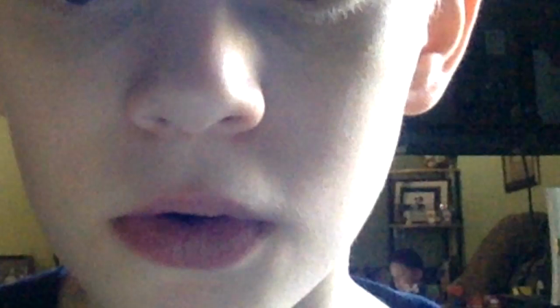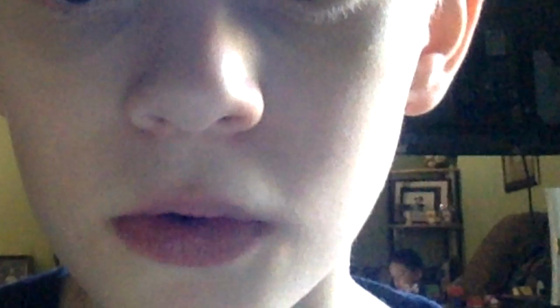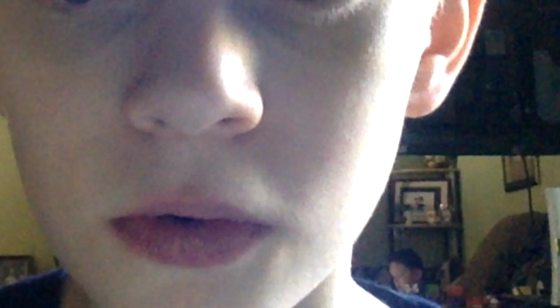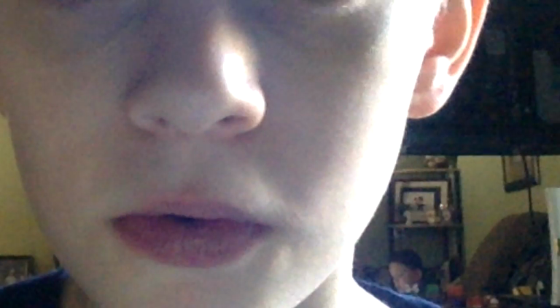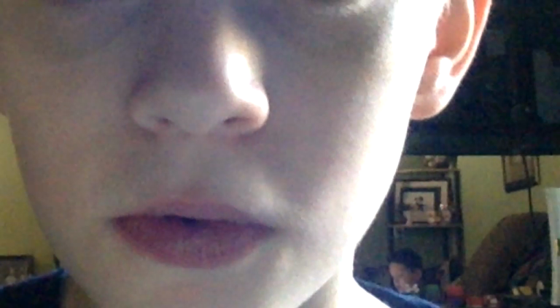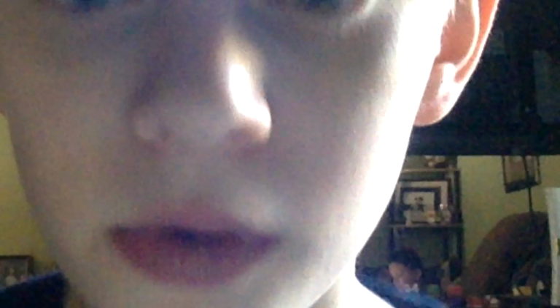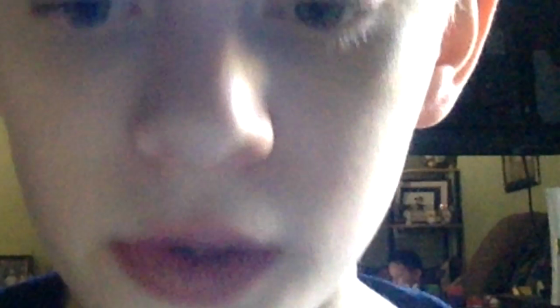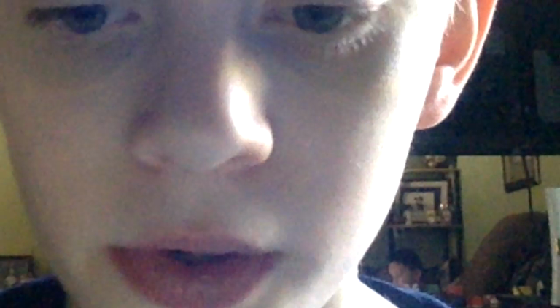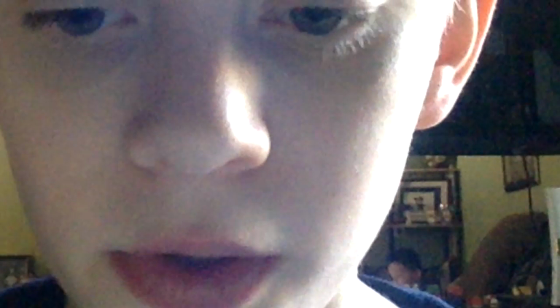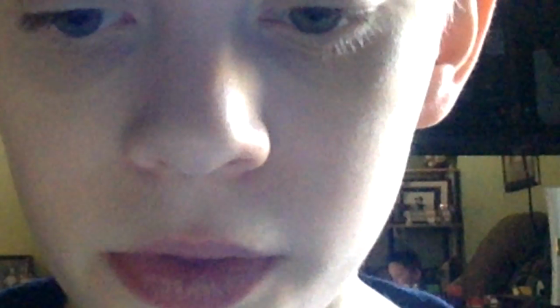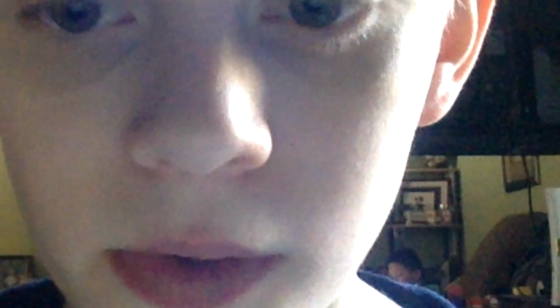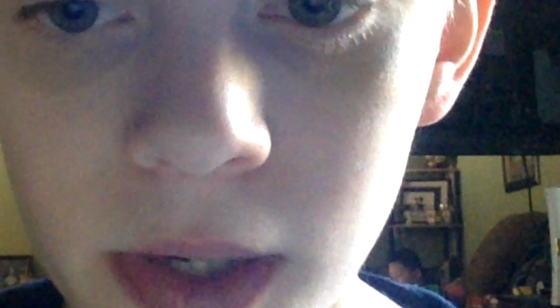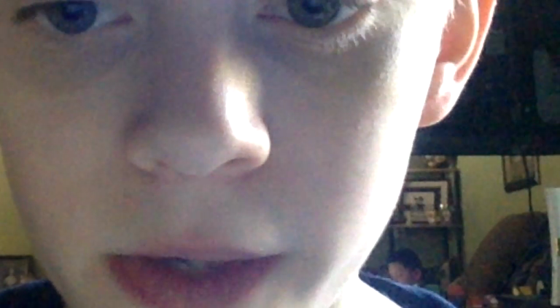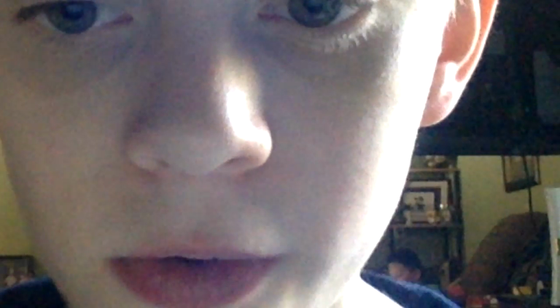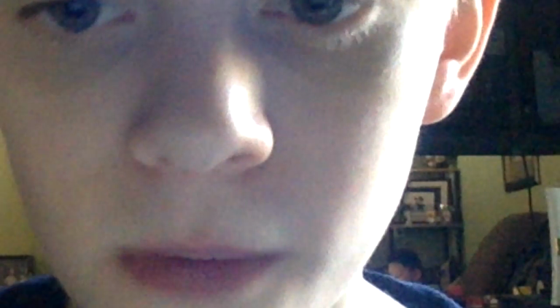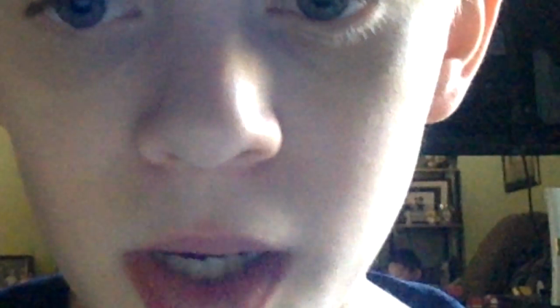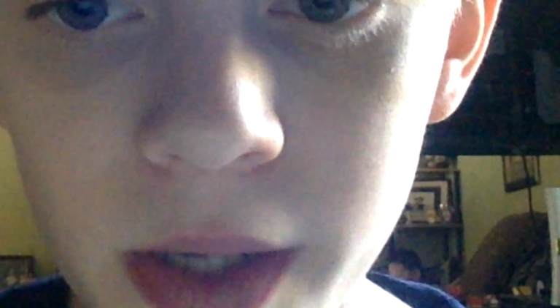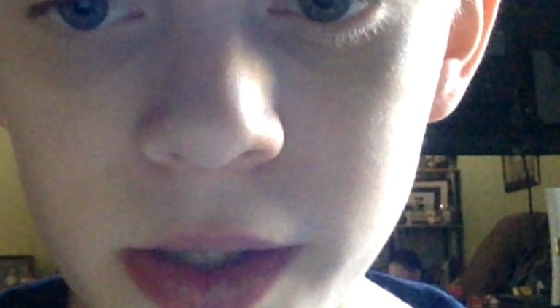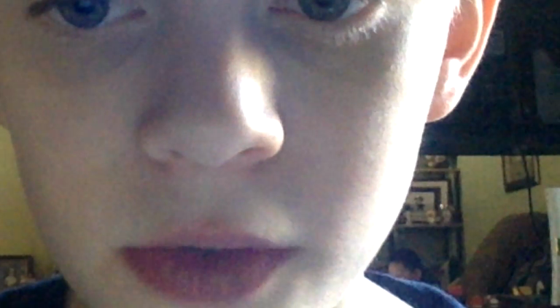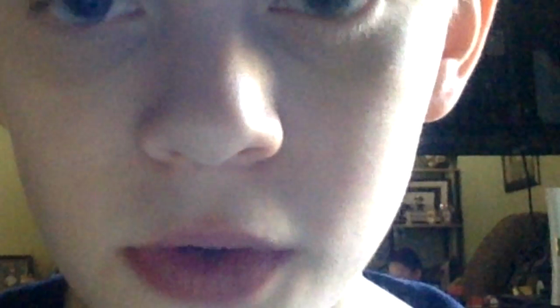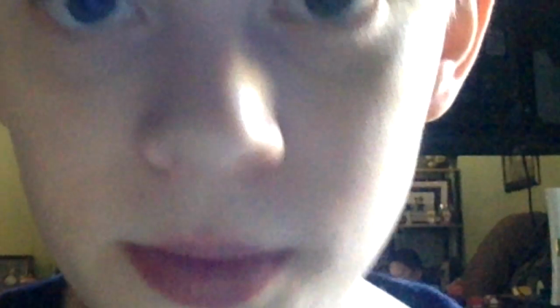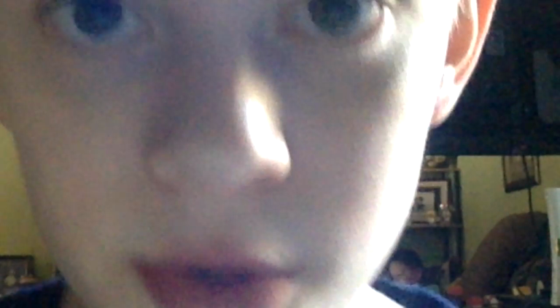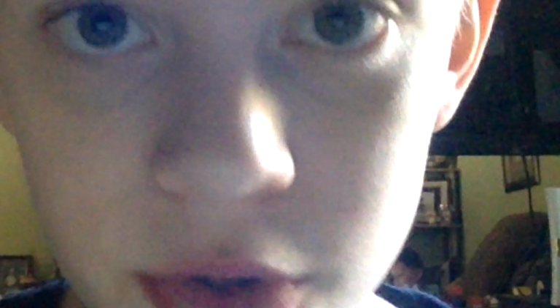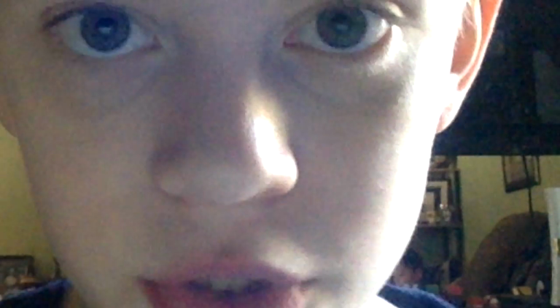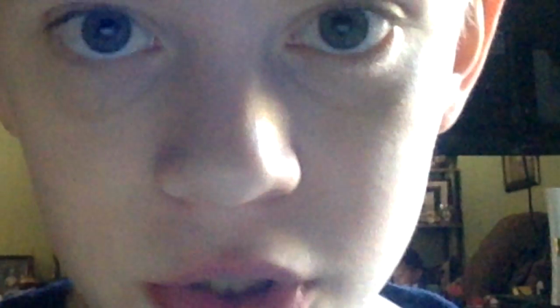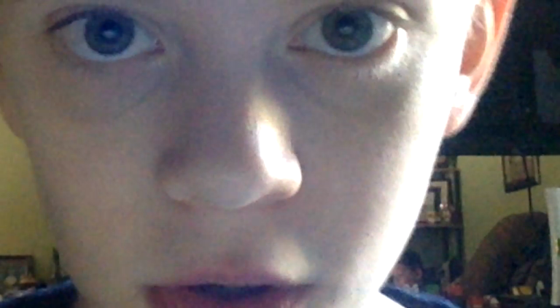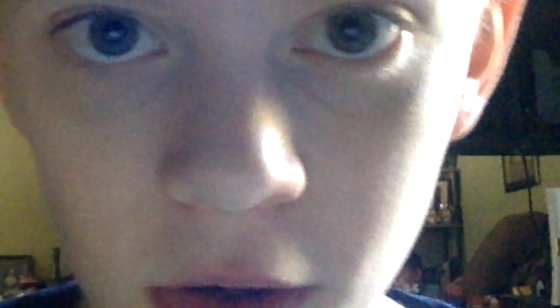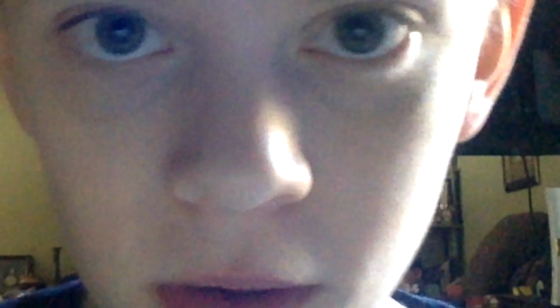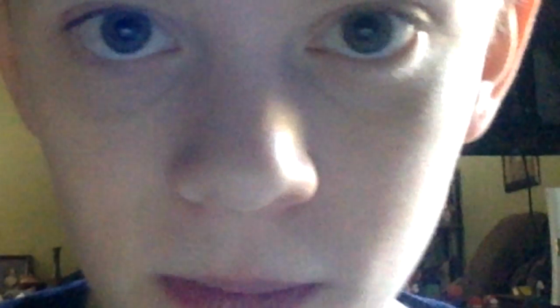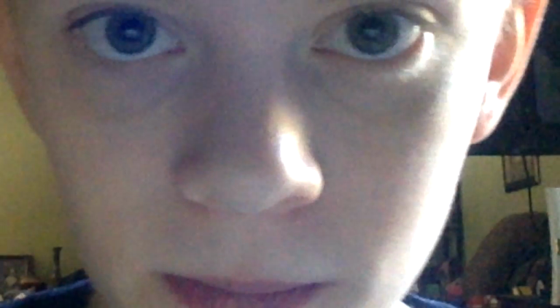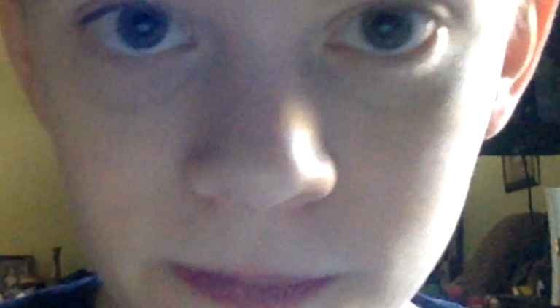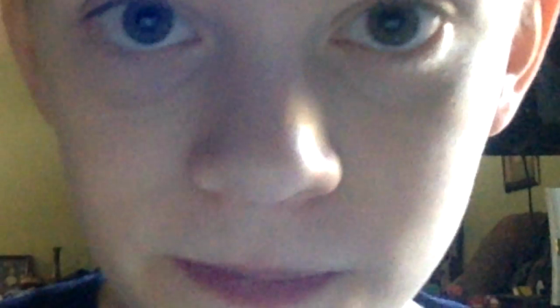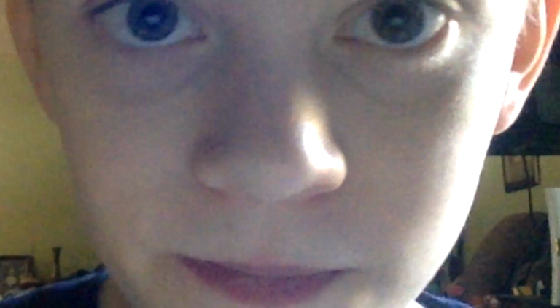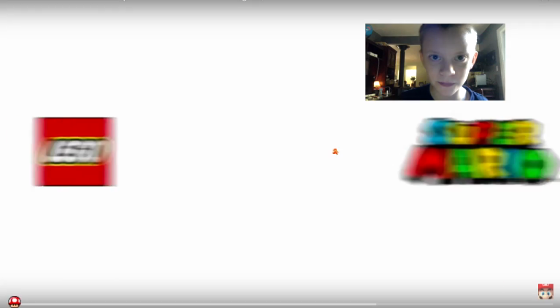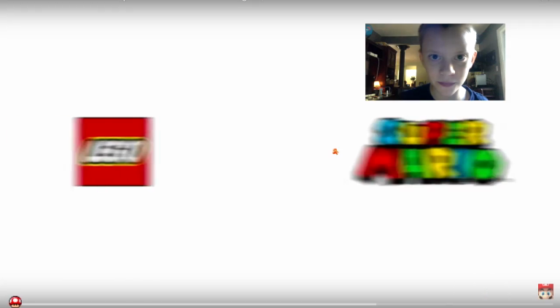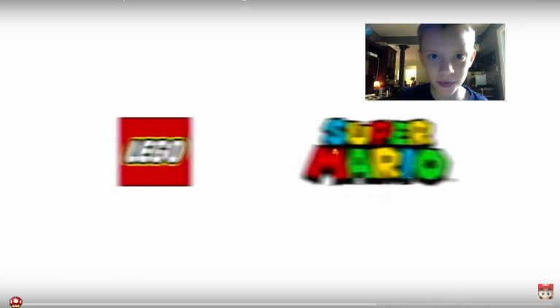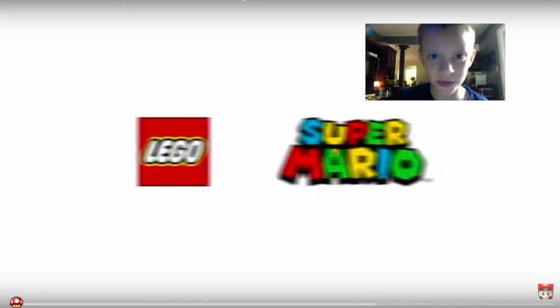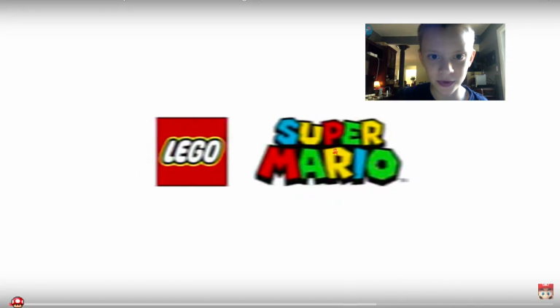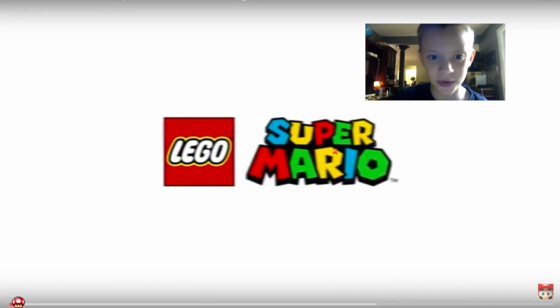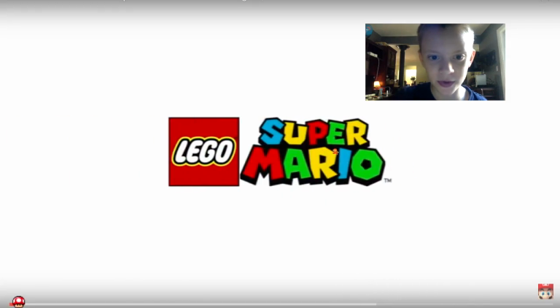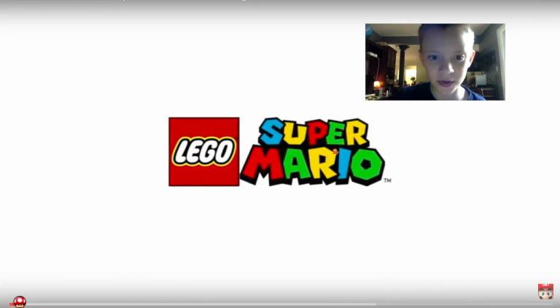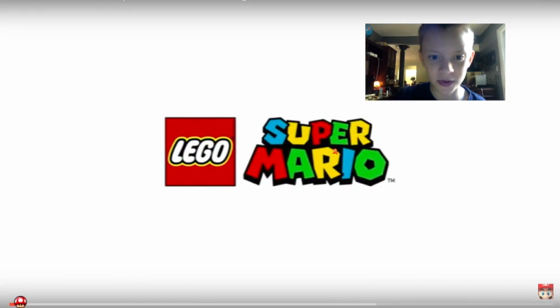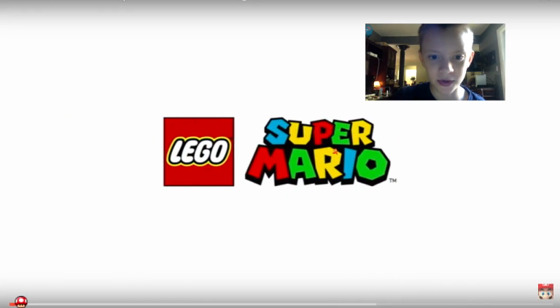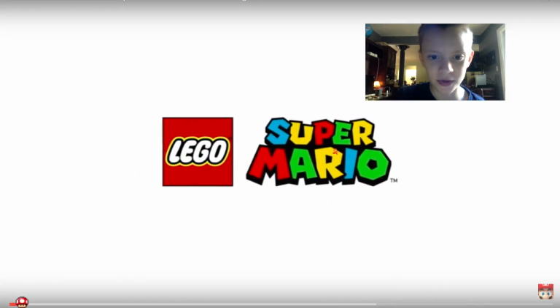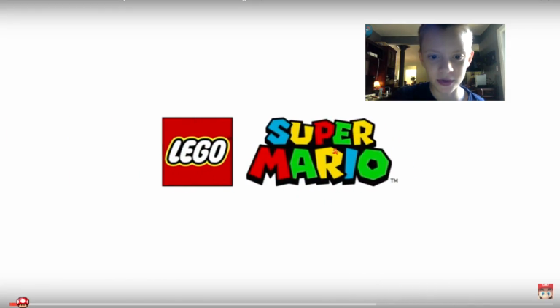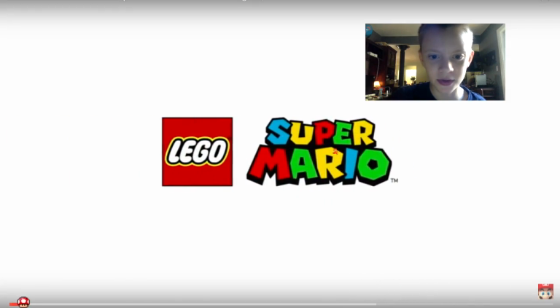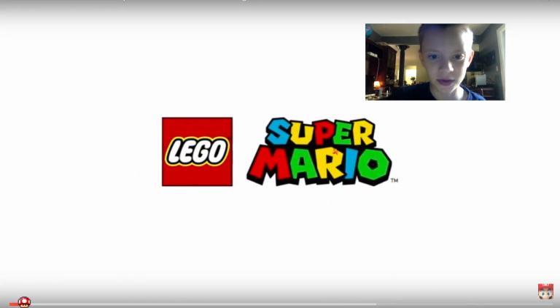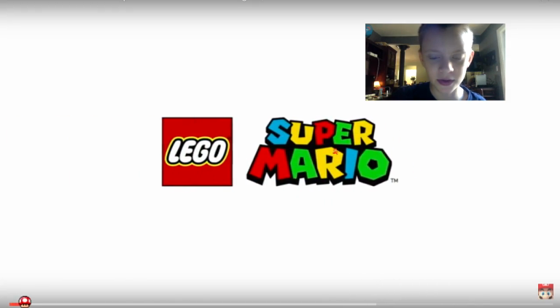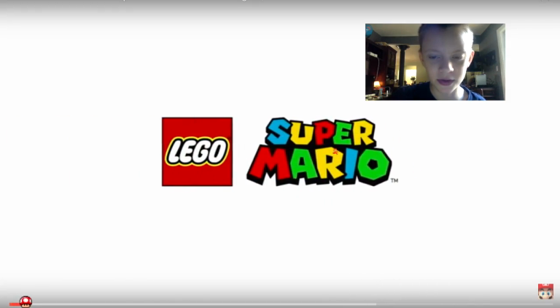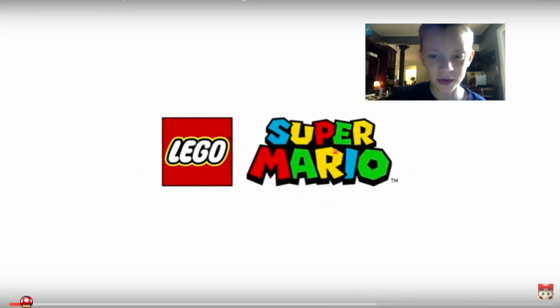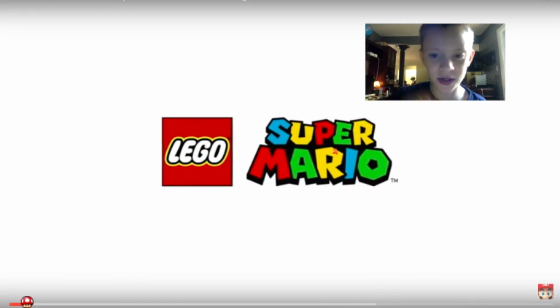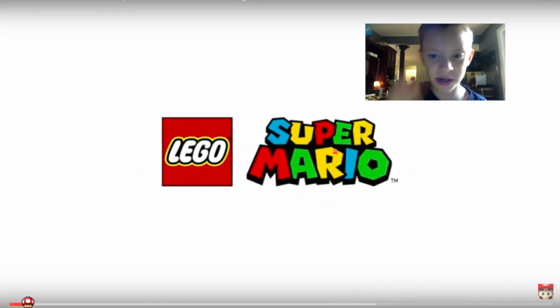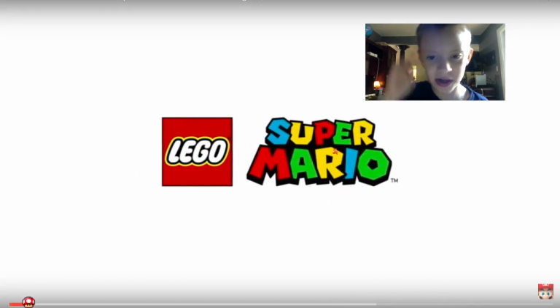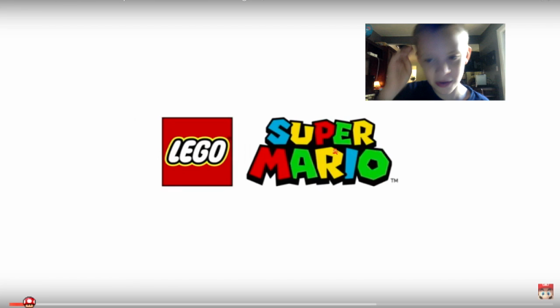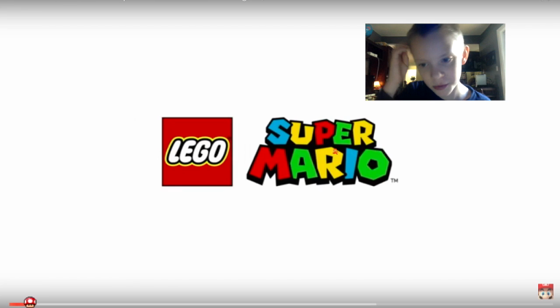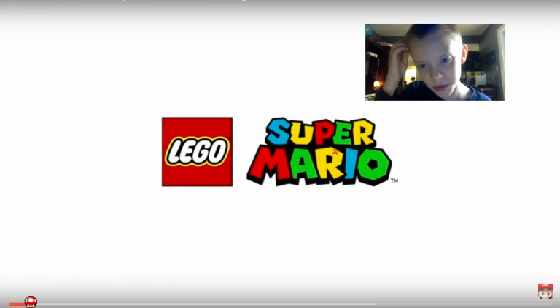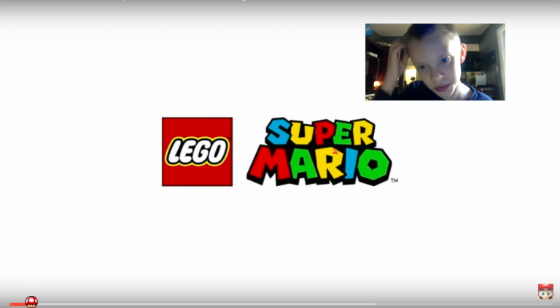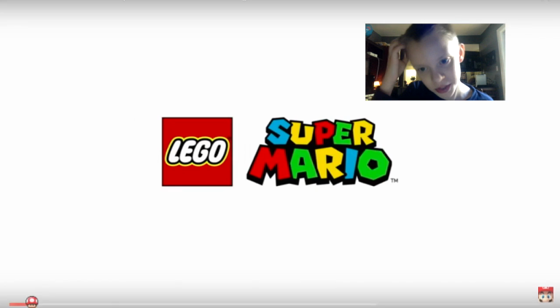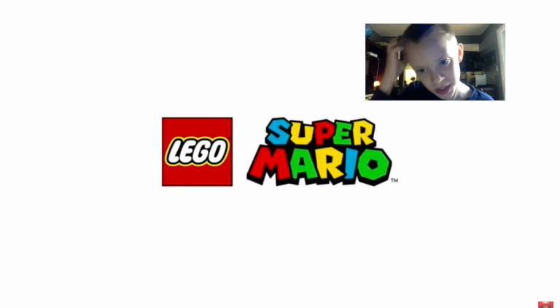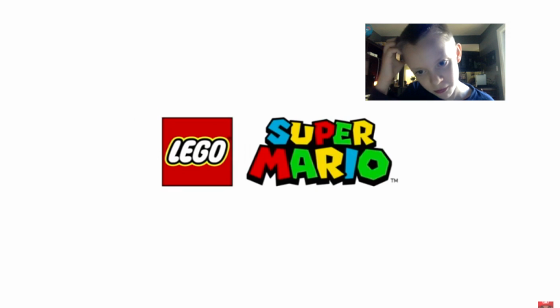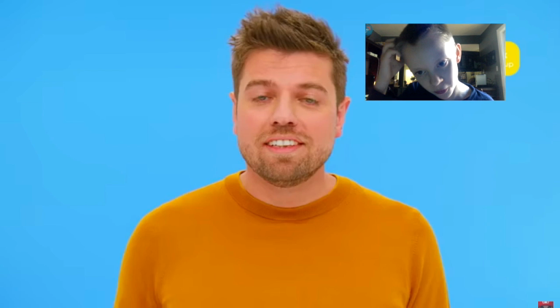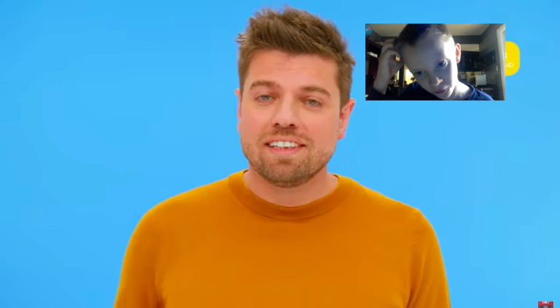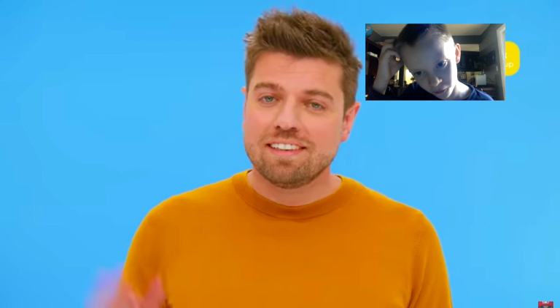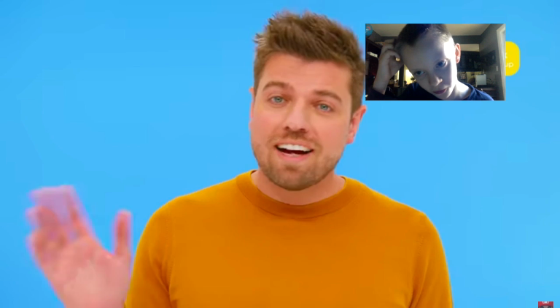Oh cool, another LEGO Mario commercial that I've never seen before.